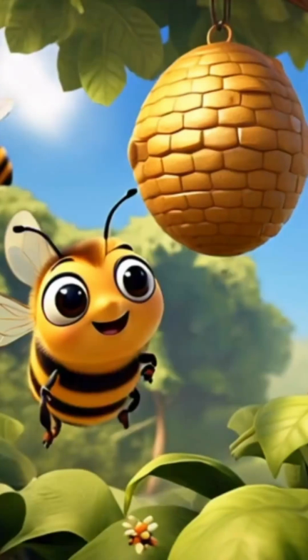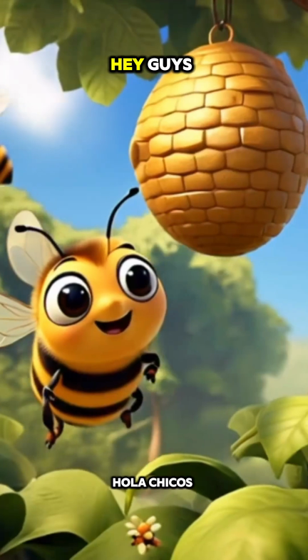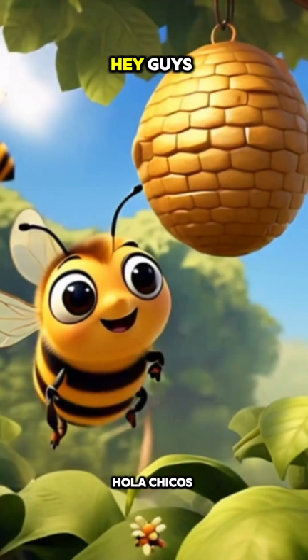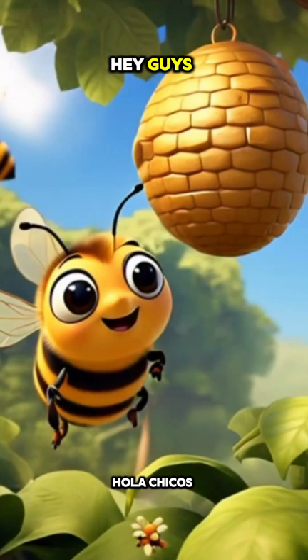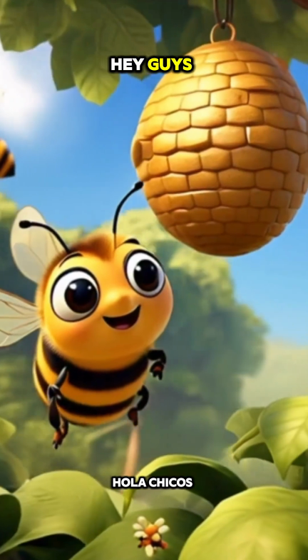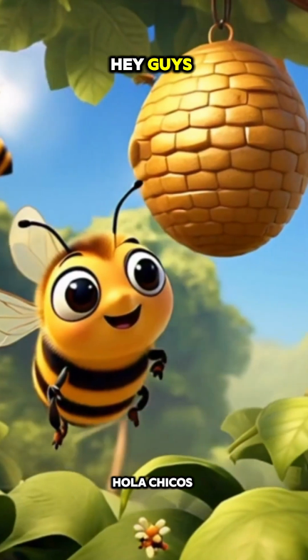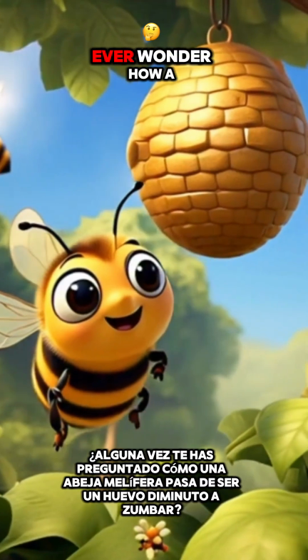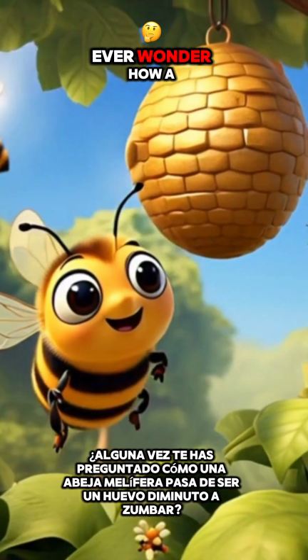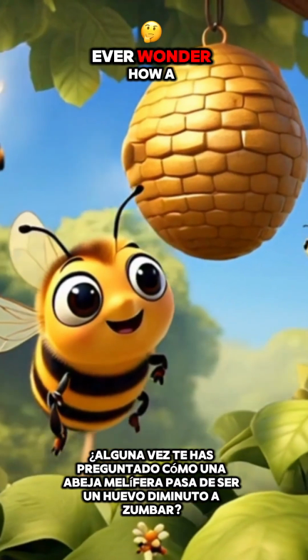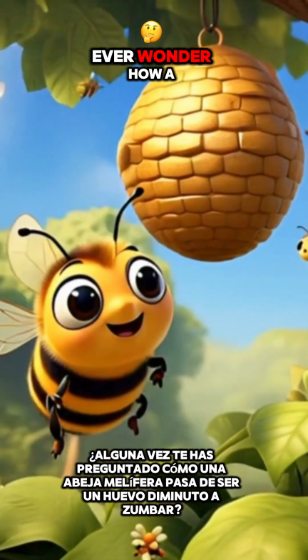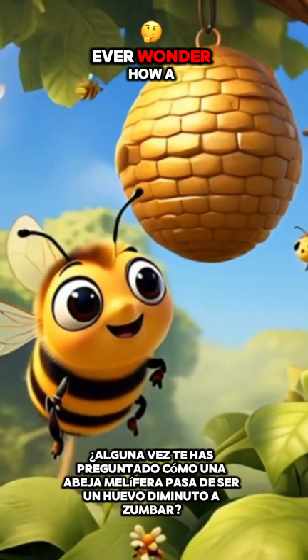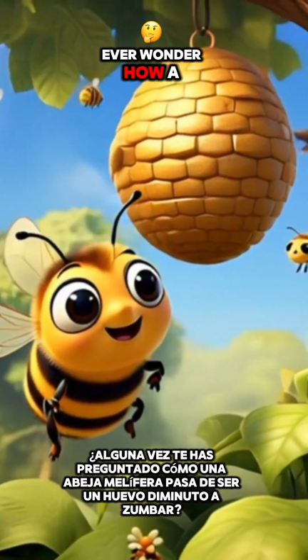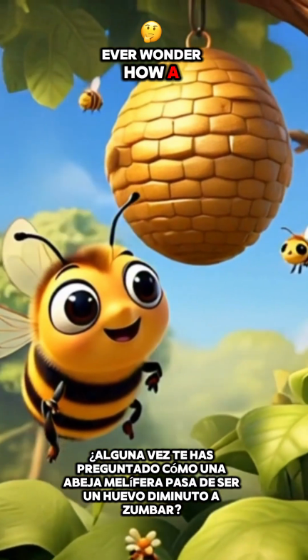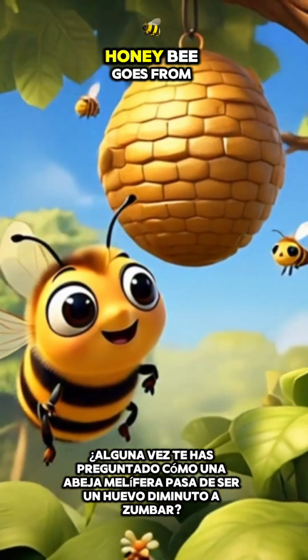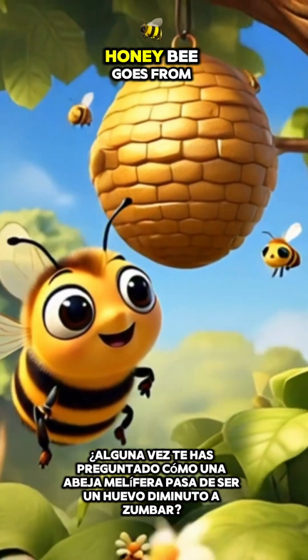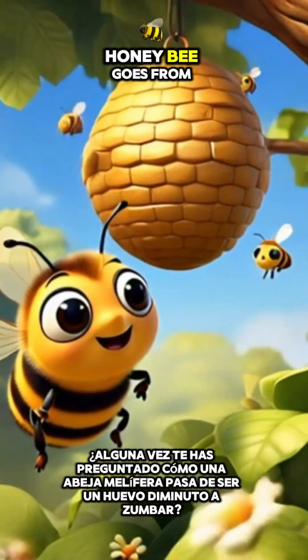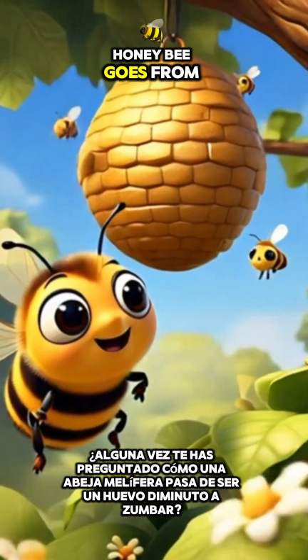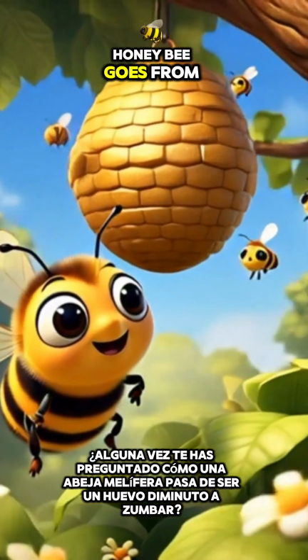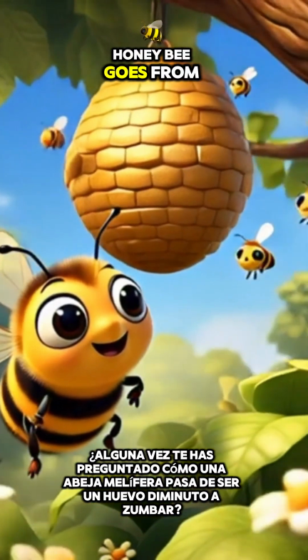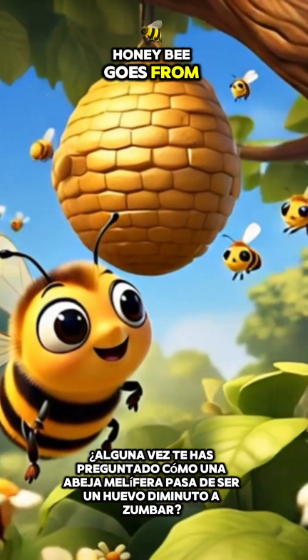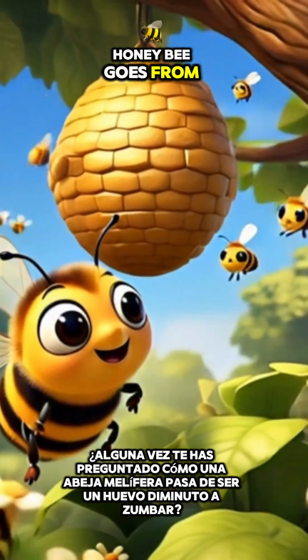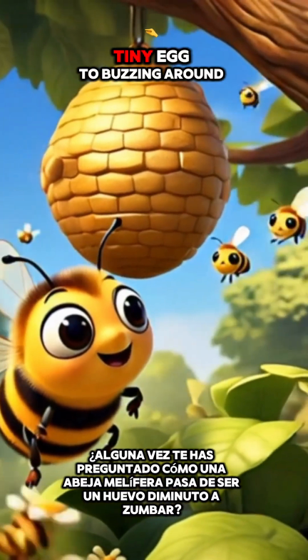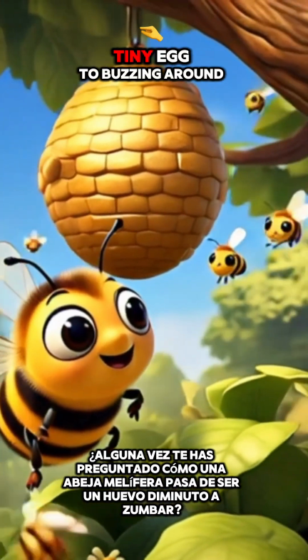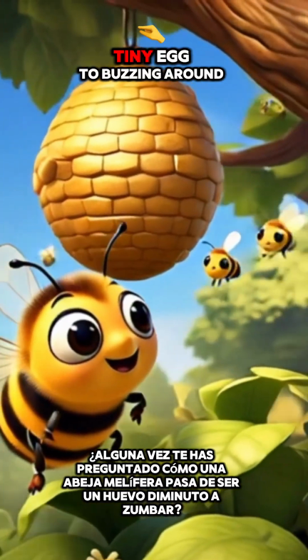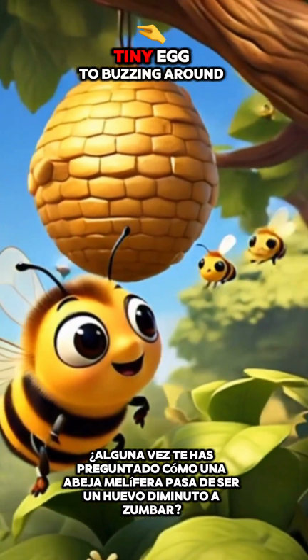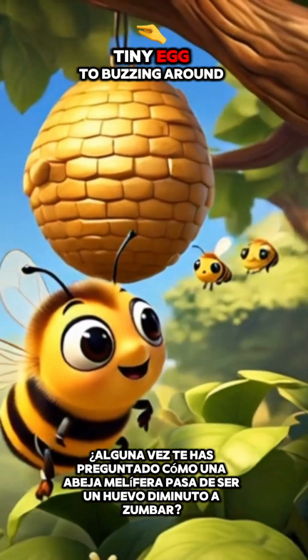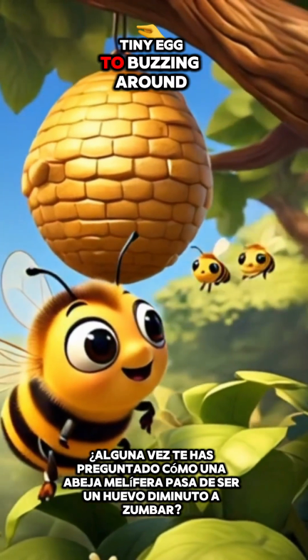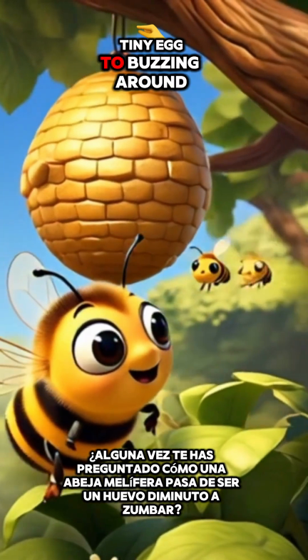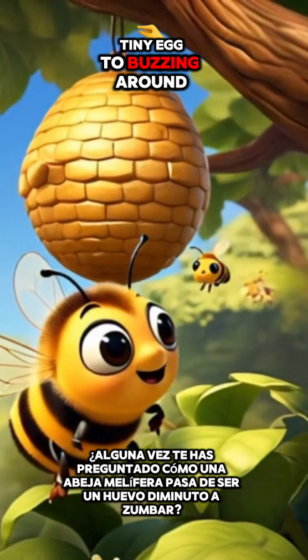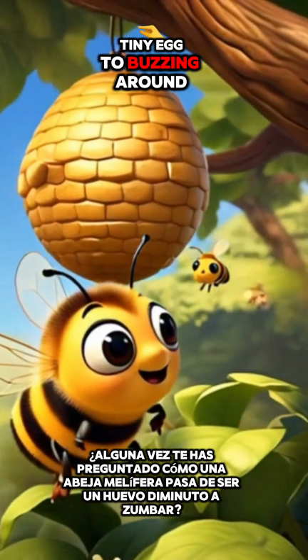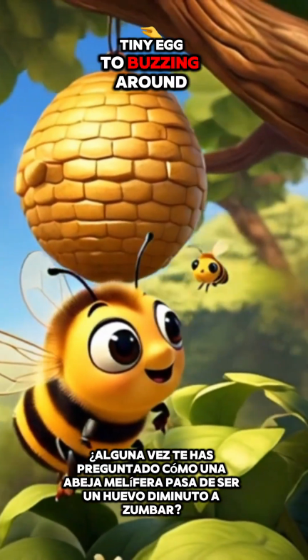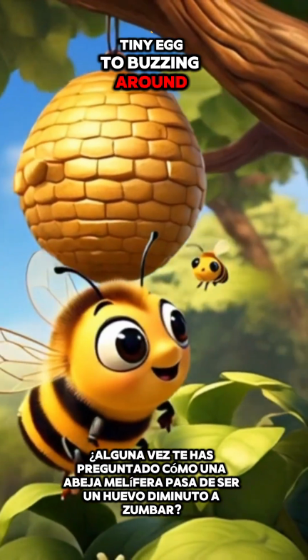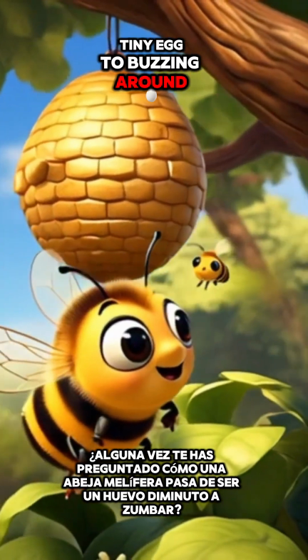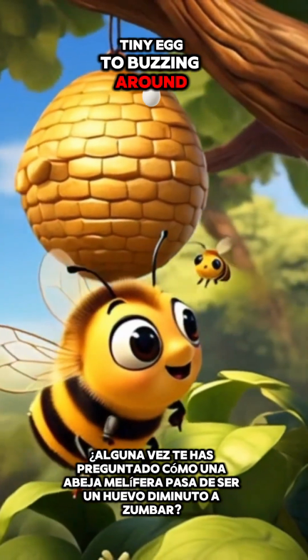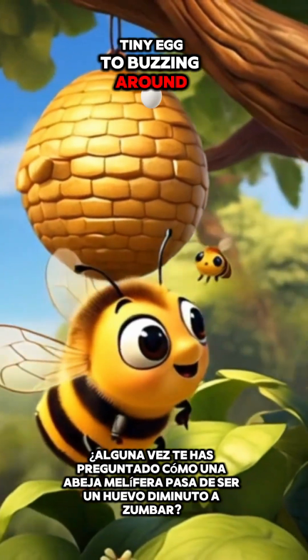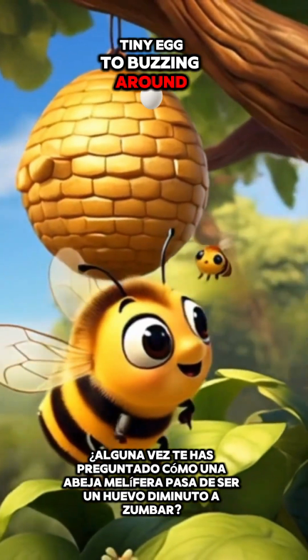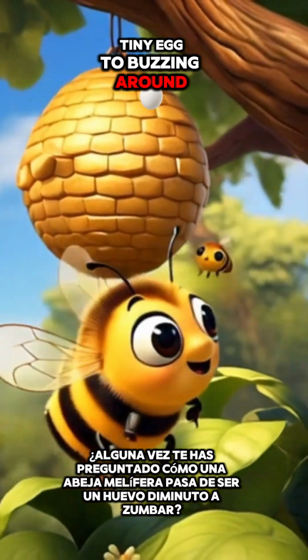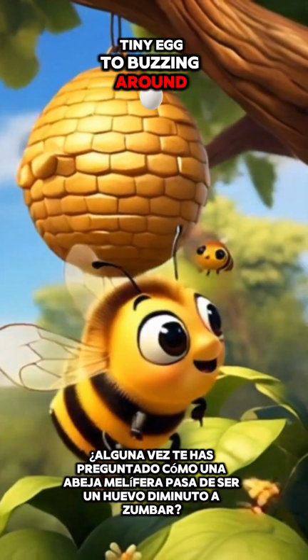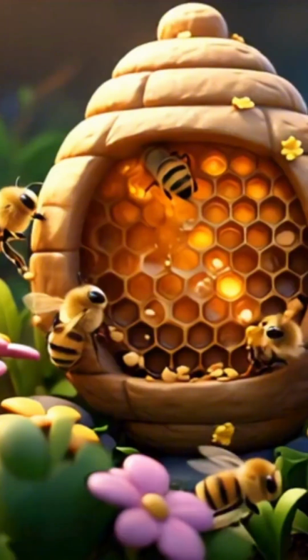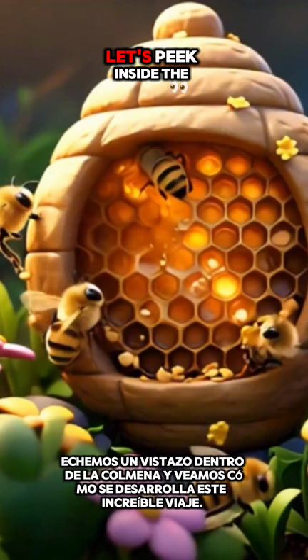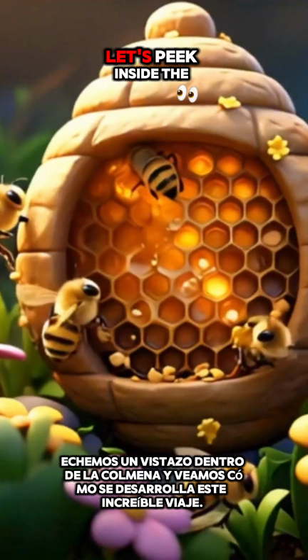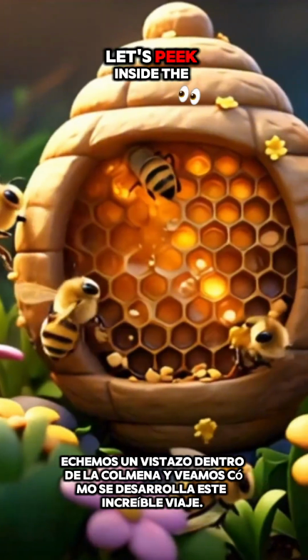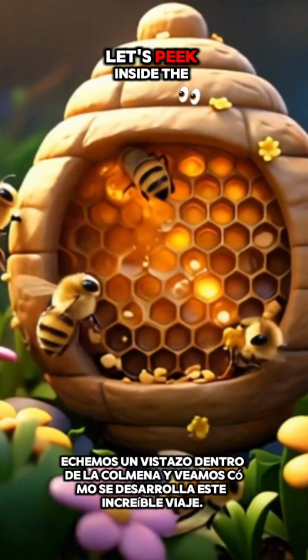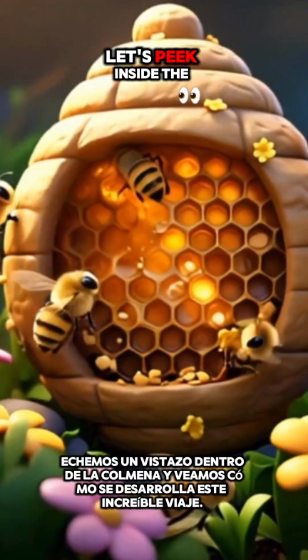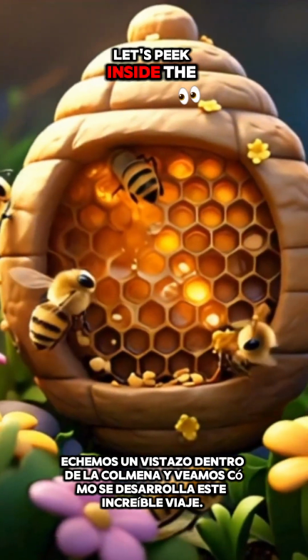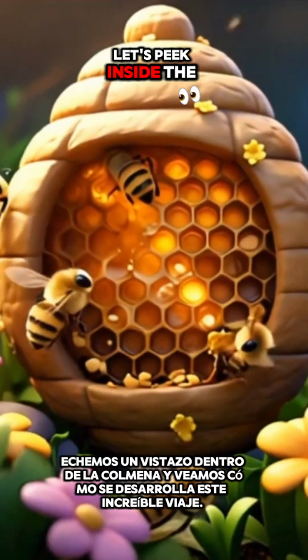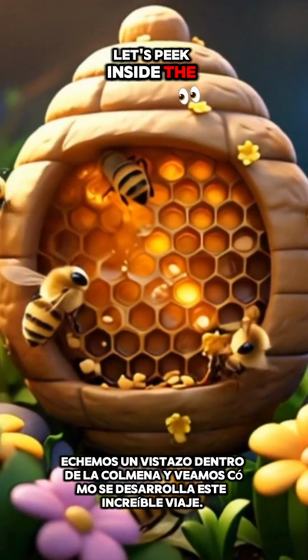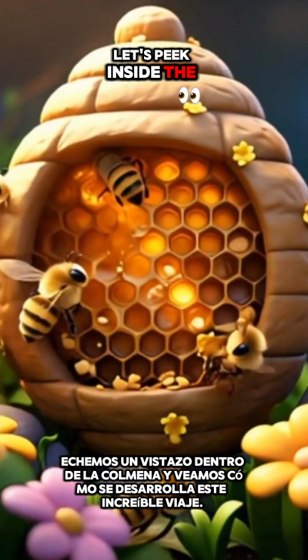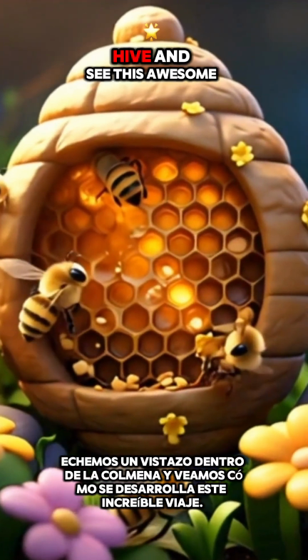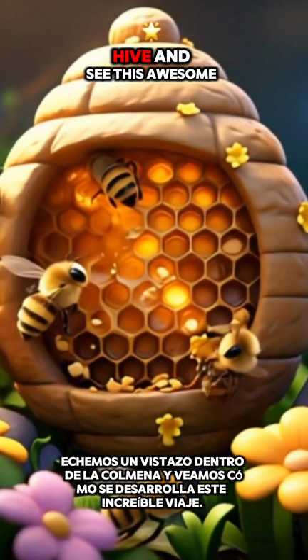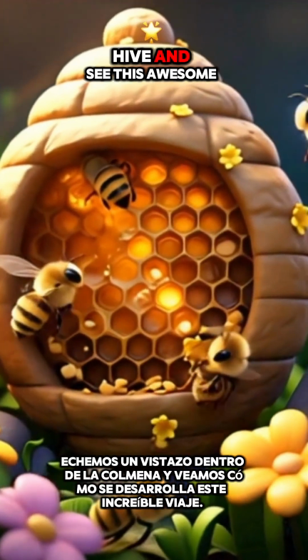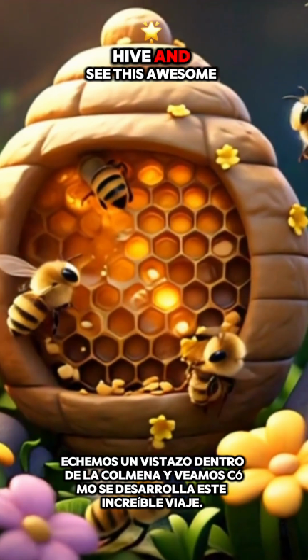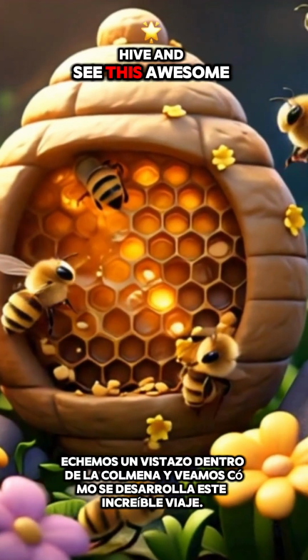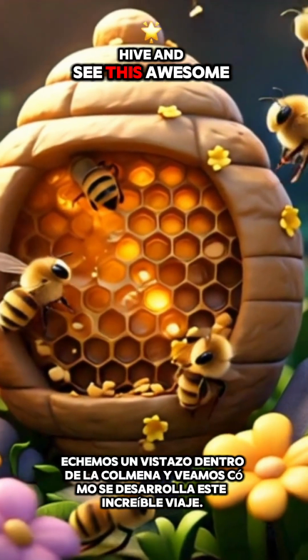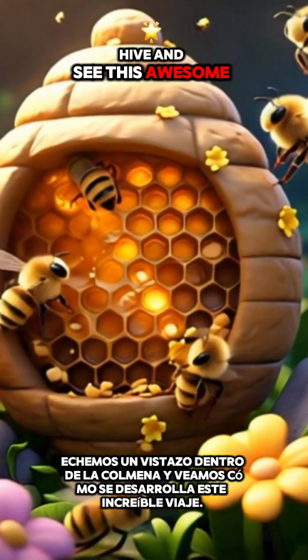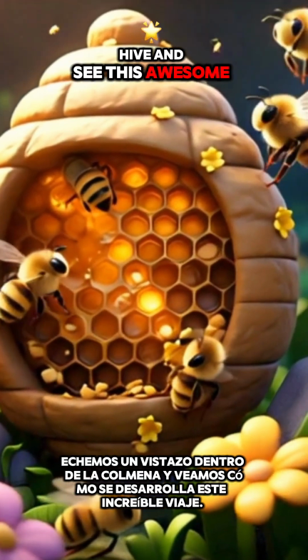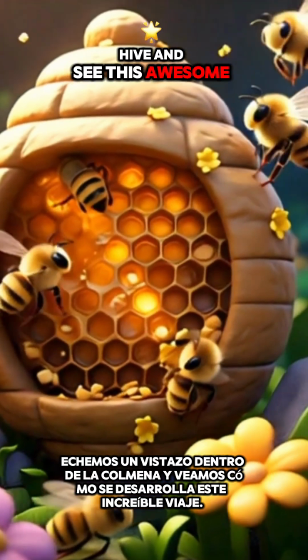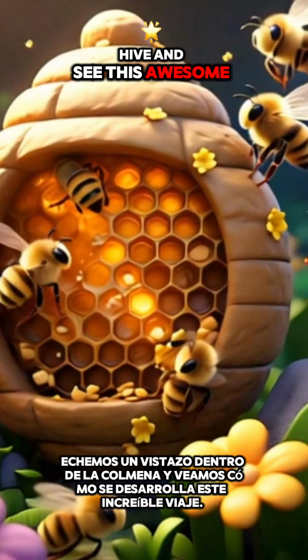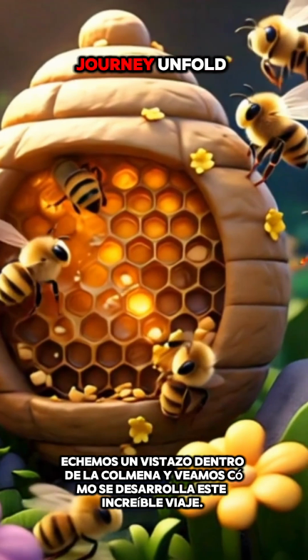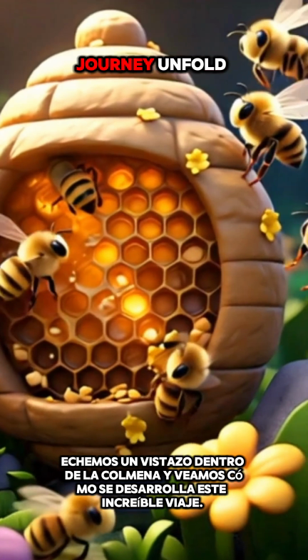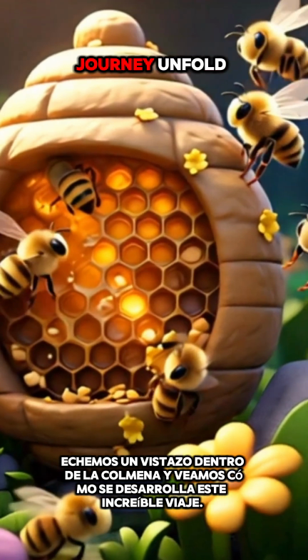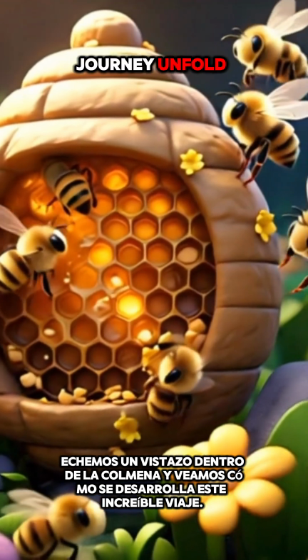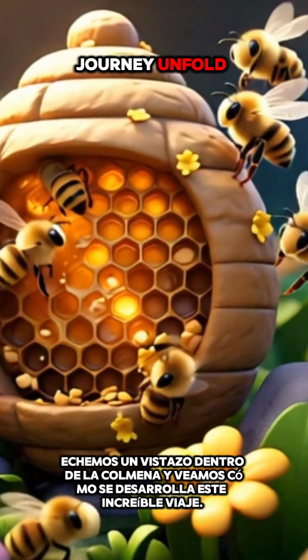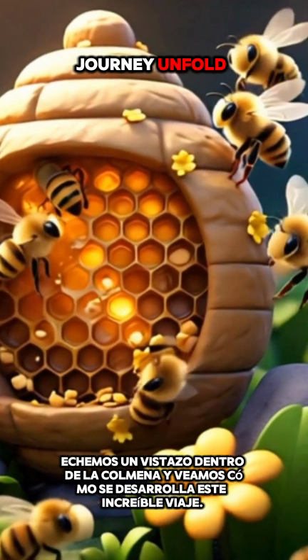Hey guys, ever wonder how a honeybee goes from tiny egg to buzzing around? Let's peek inside the hive and see this awesome journey unfold.